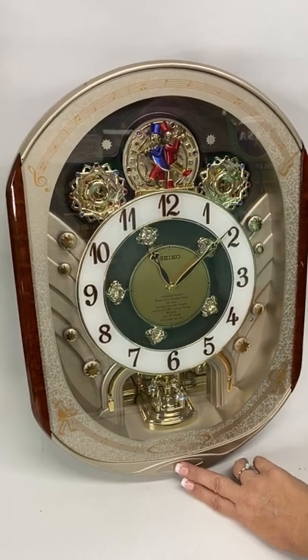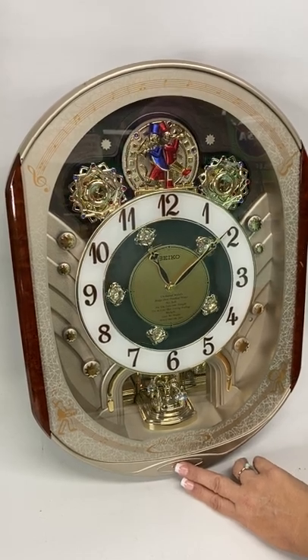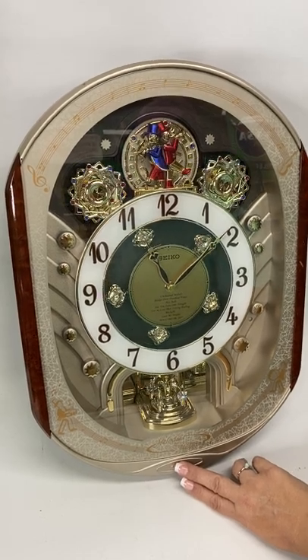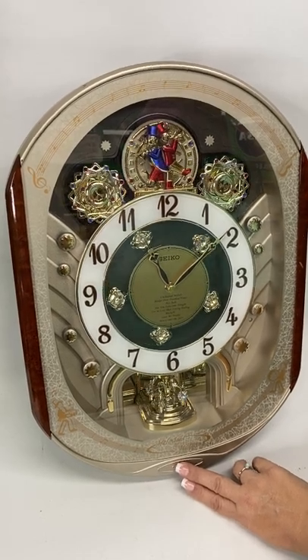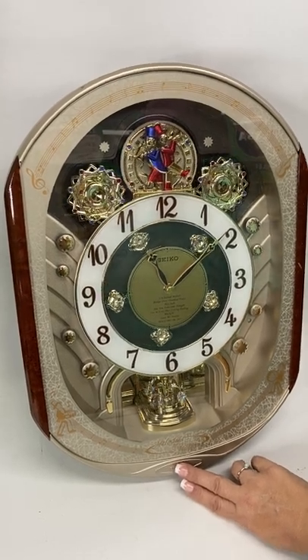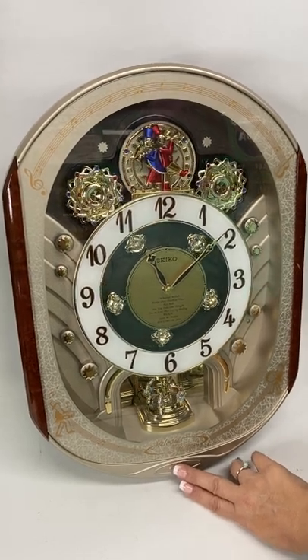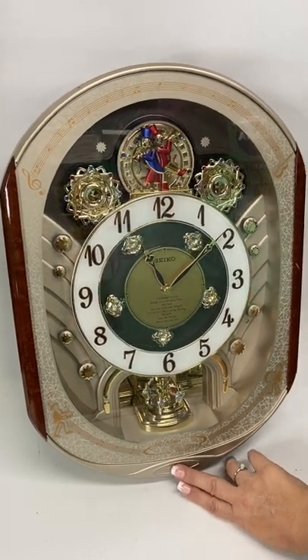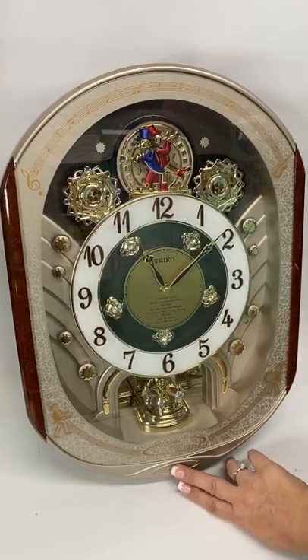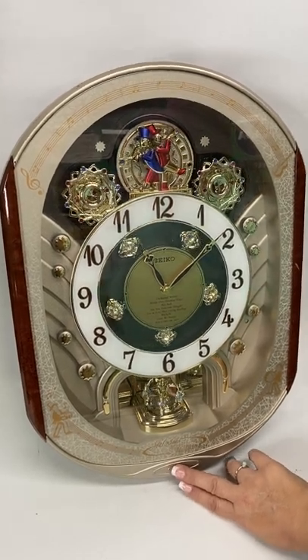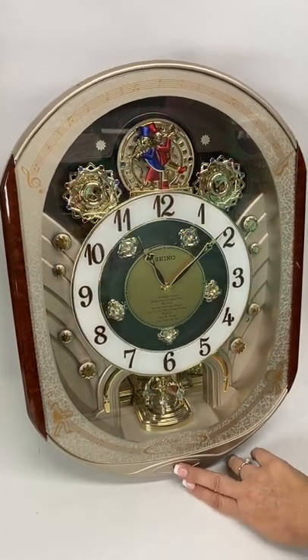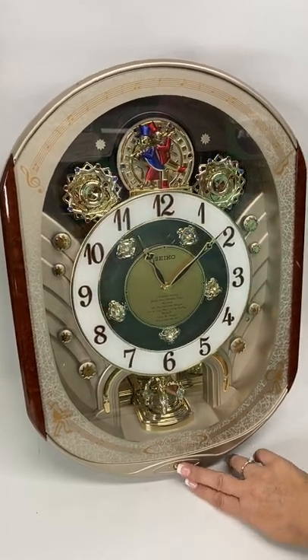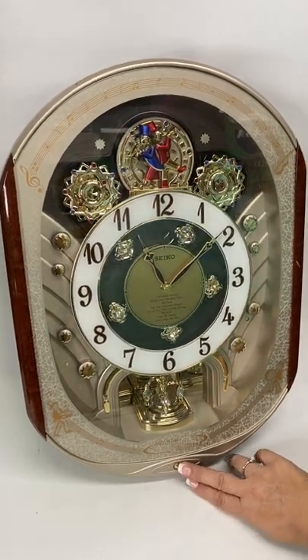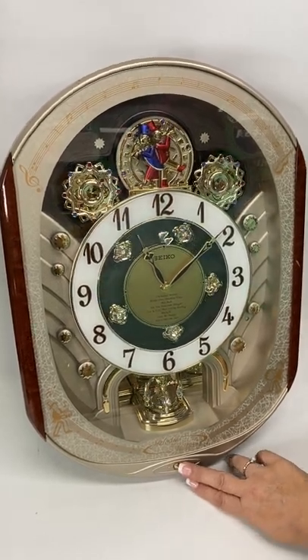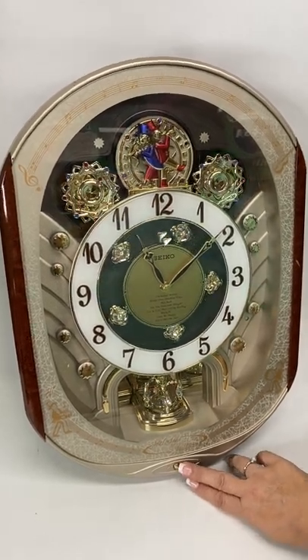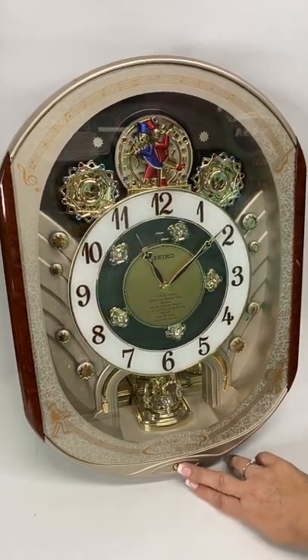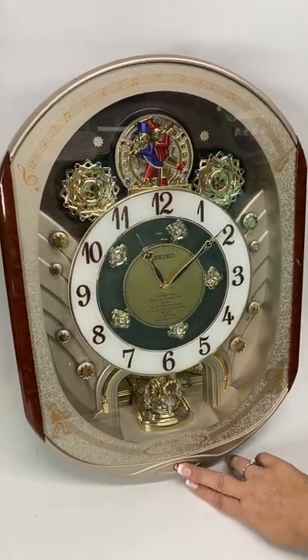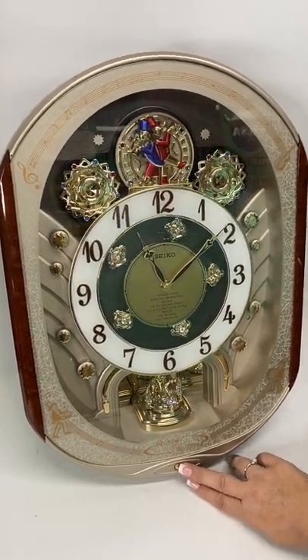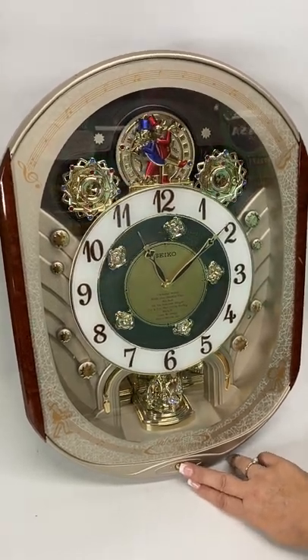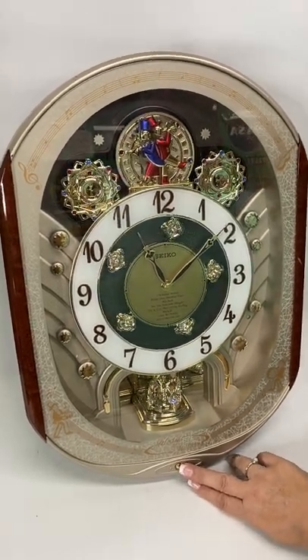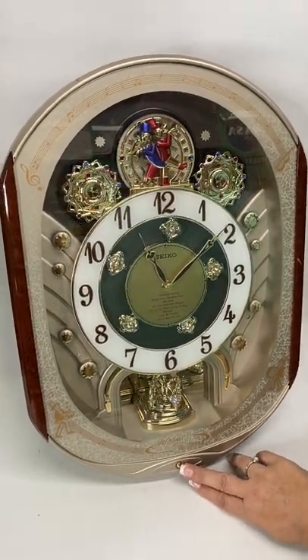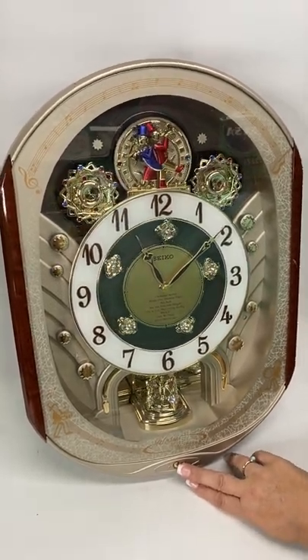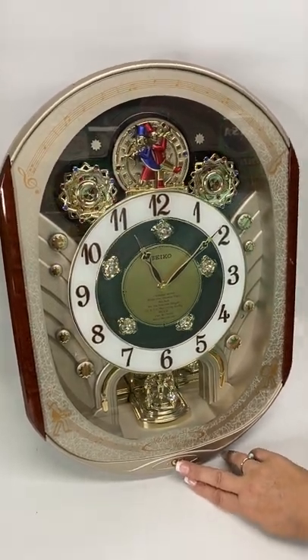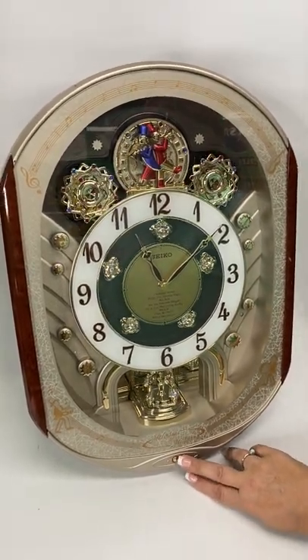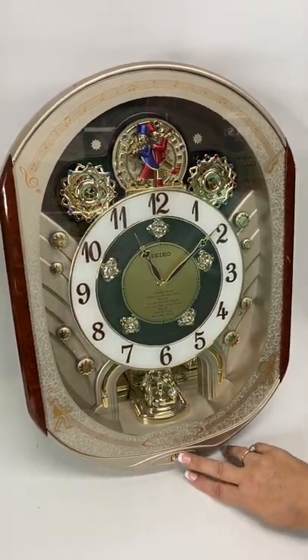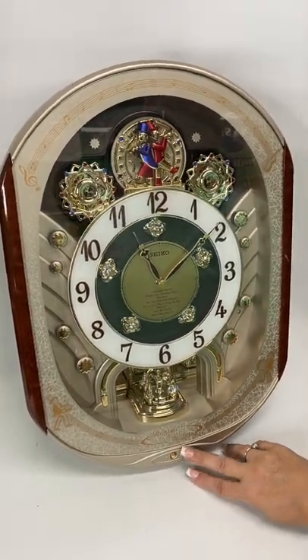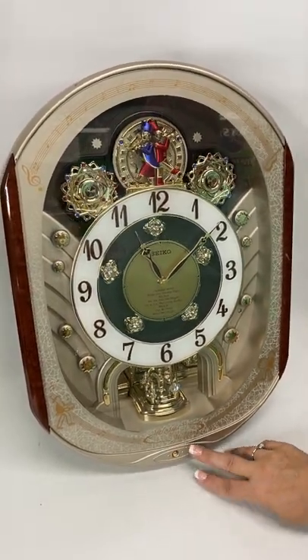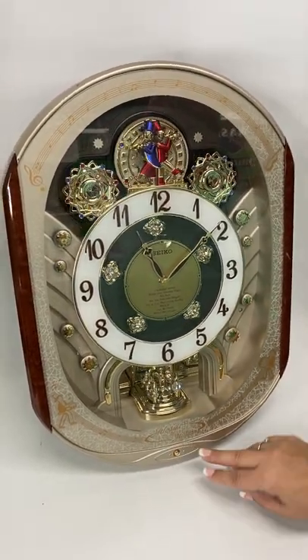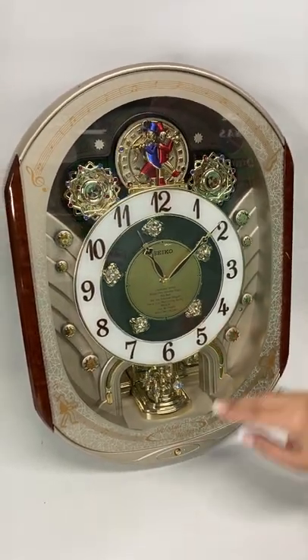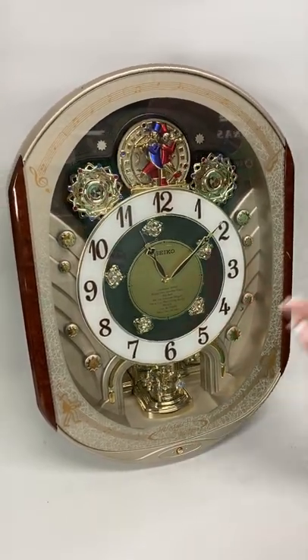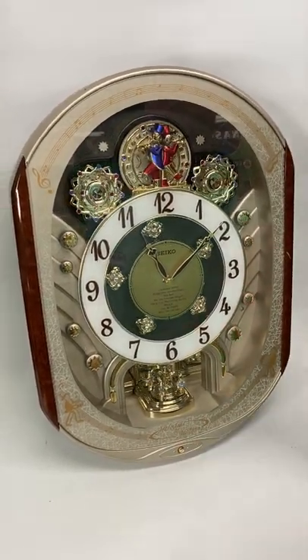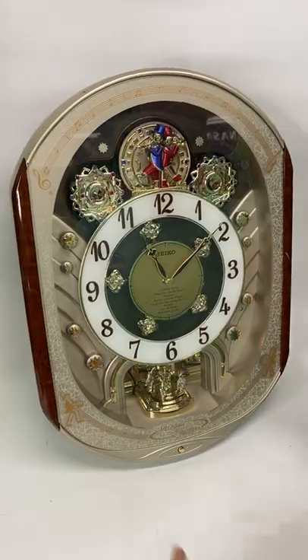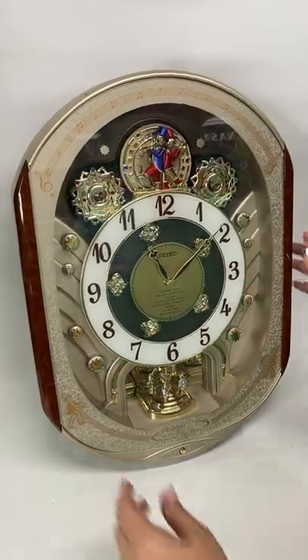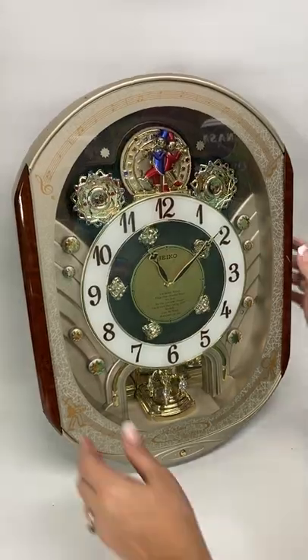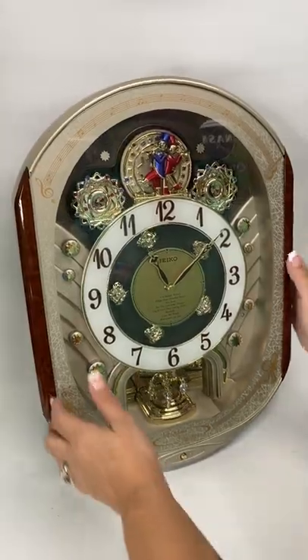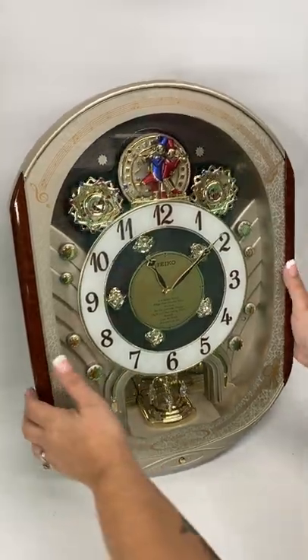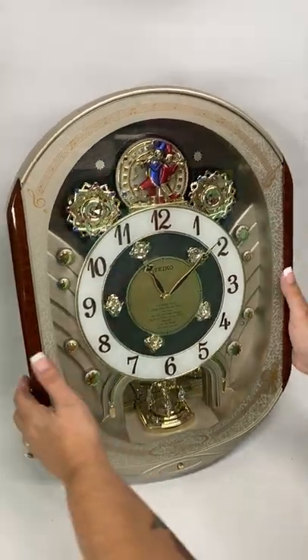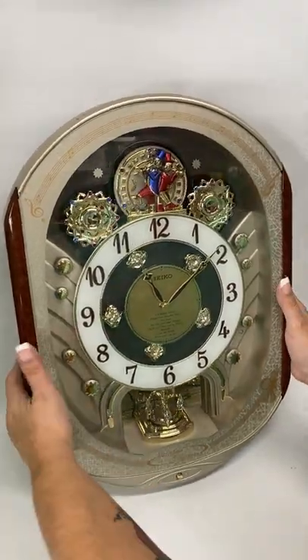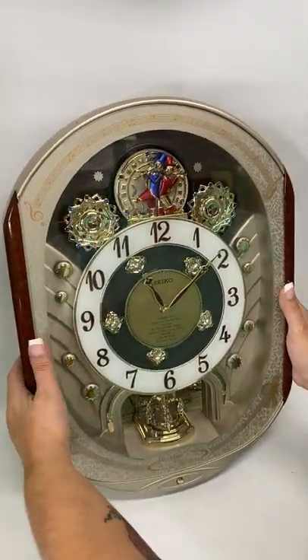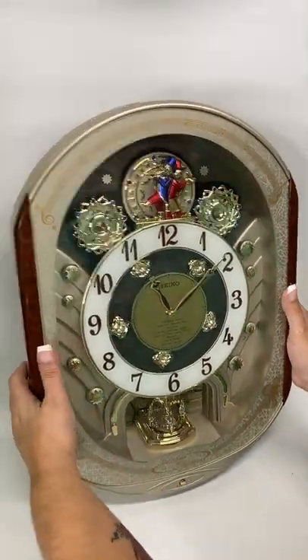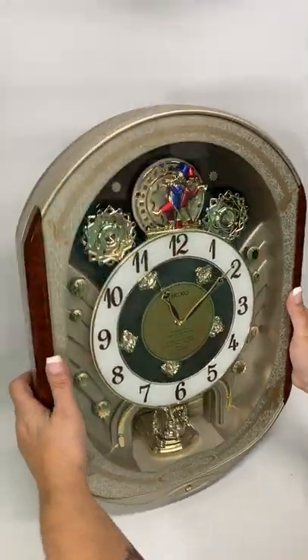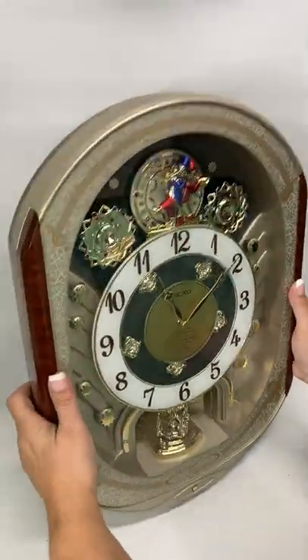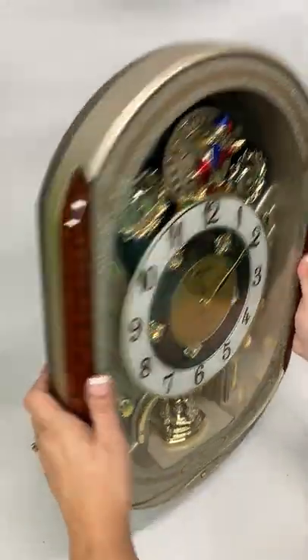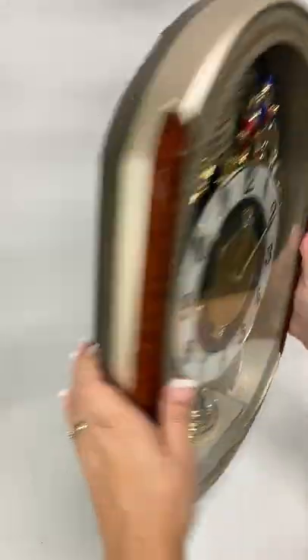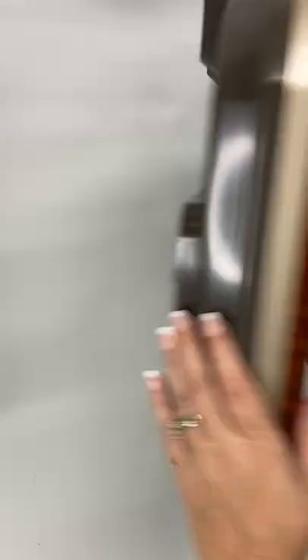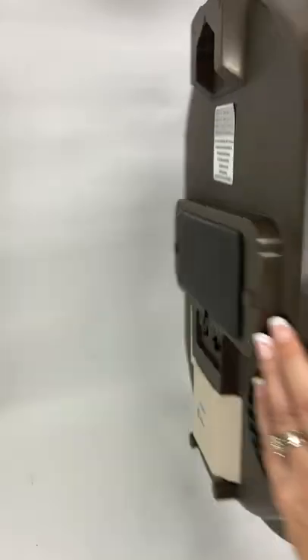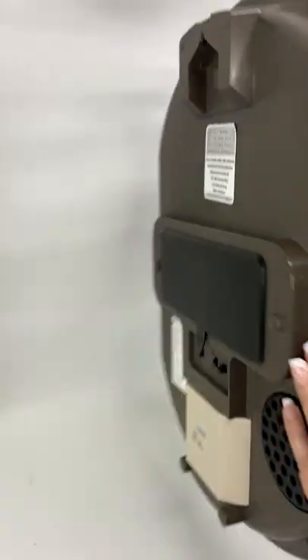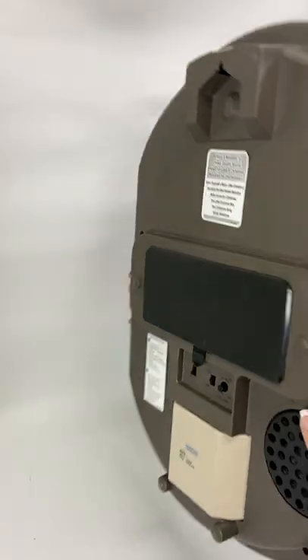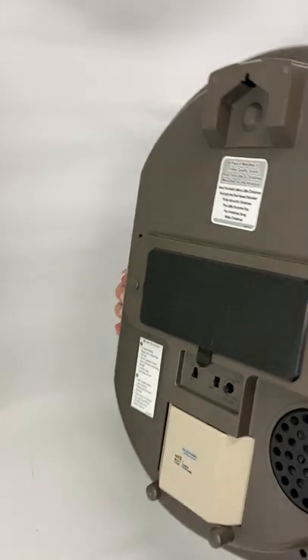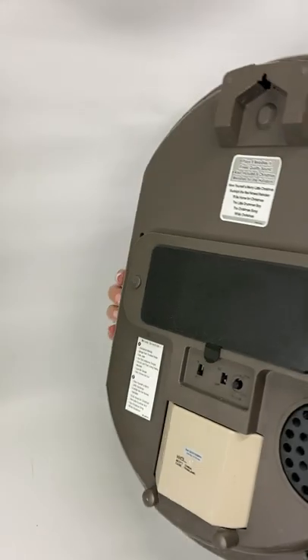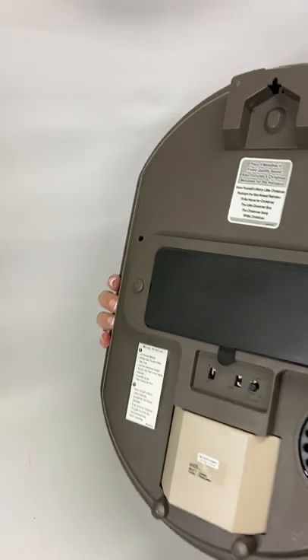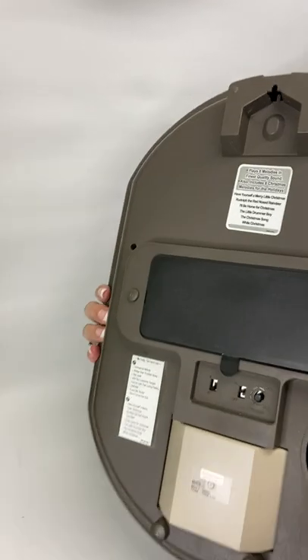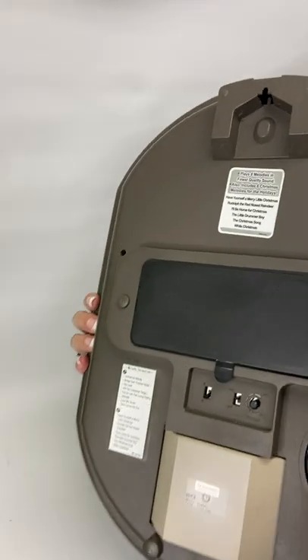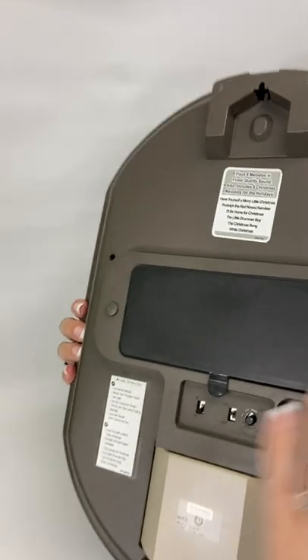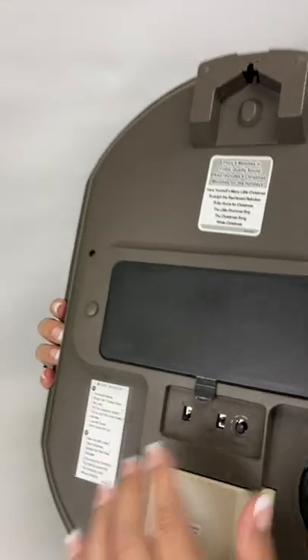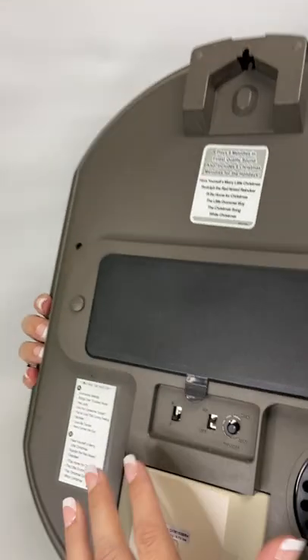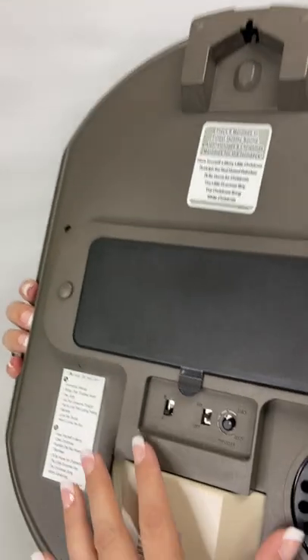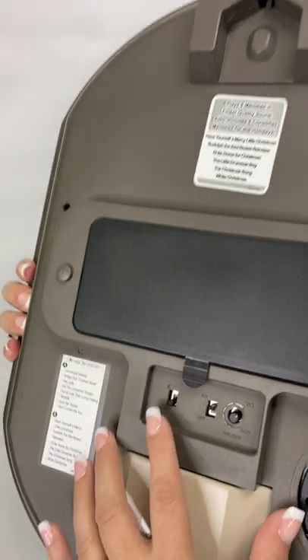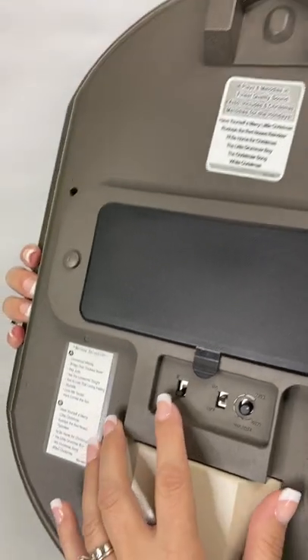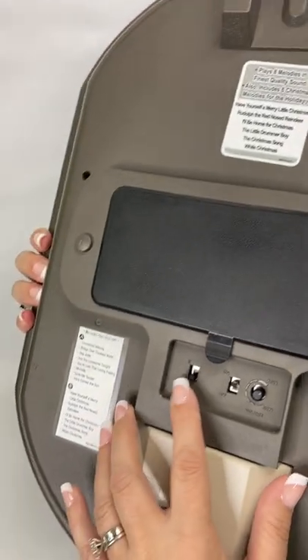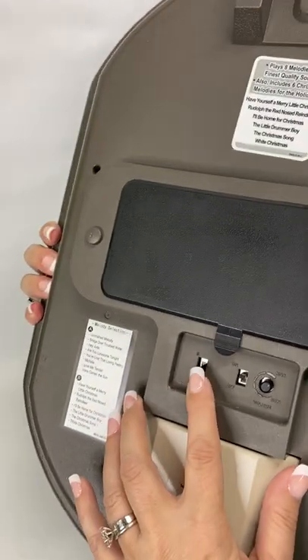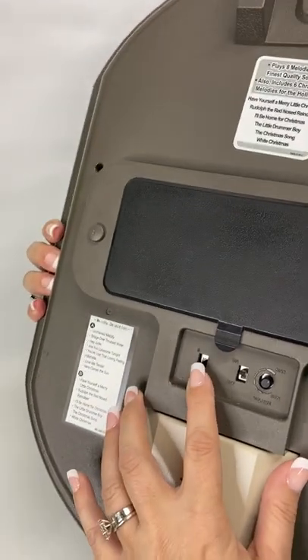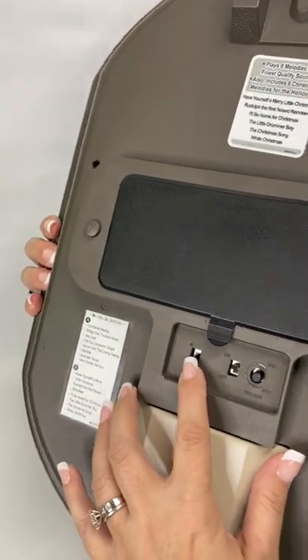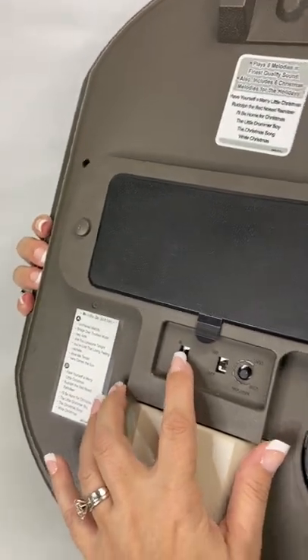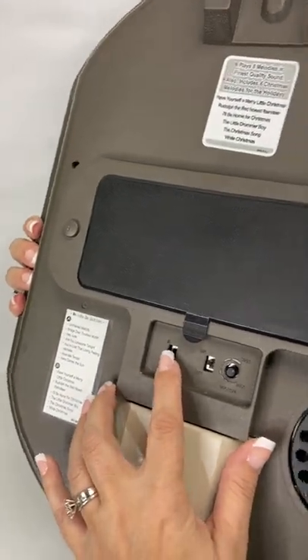To switch it over to Christmas, you'll just flip it from A to B right here on the back.